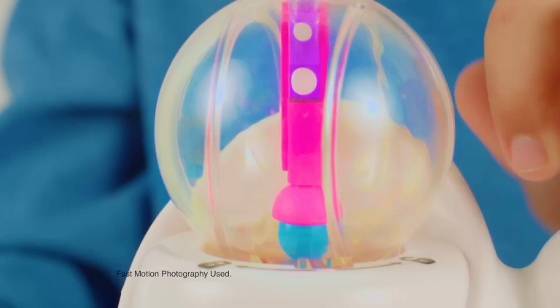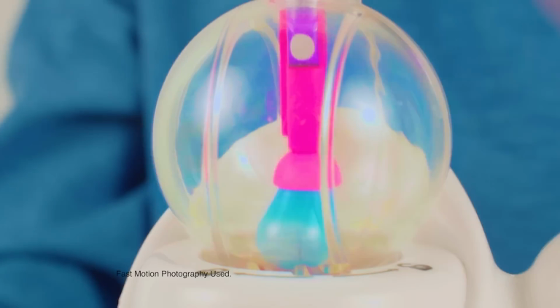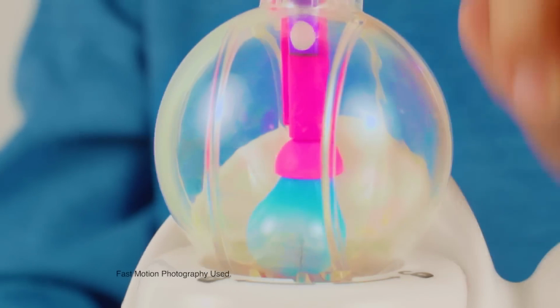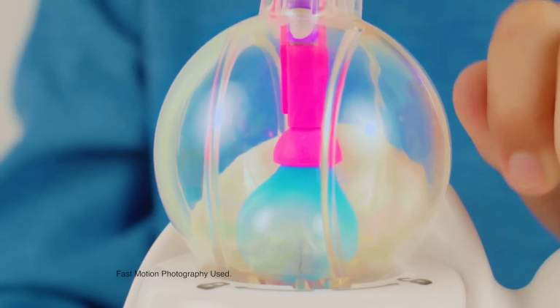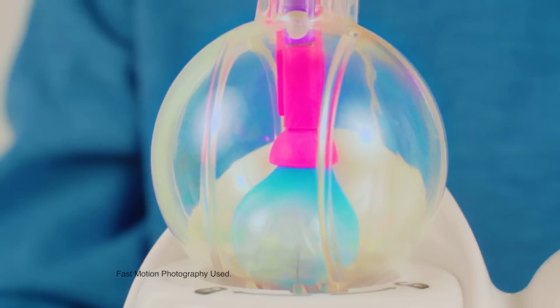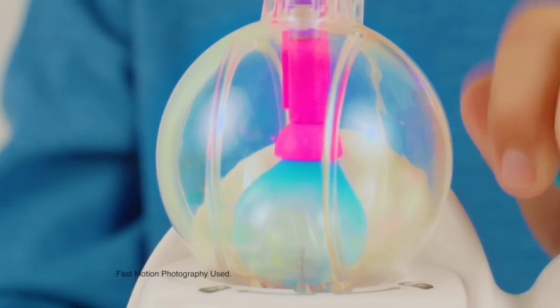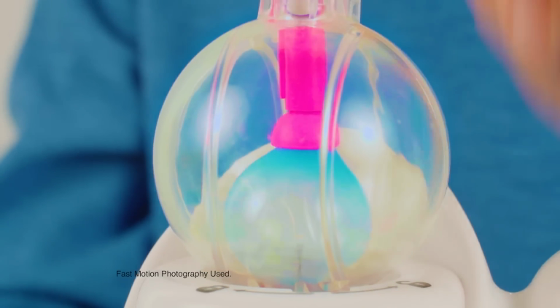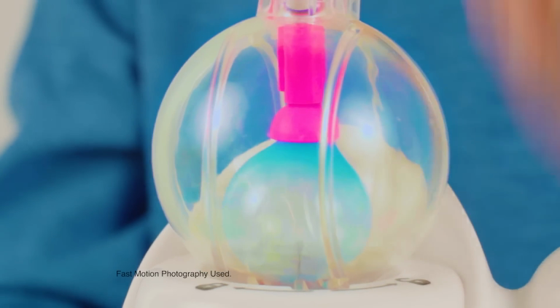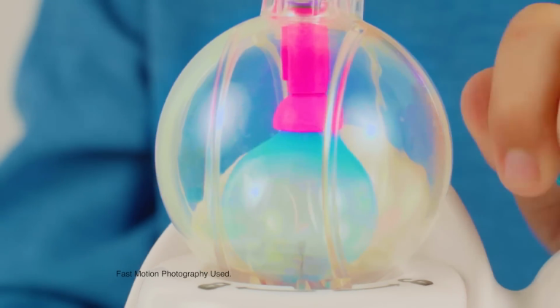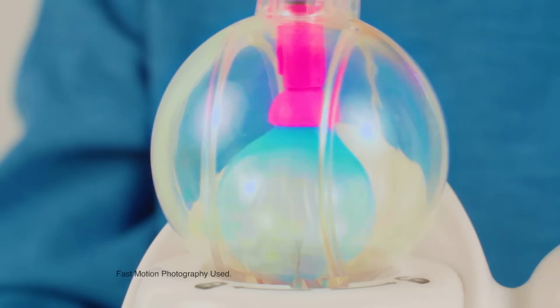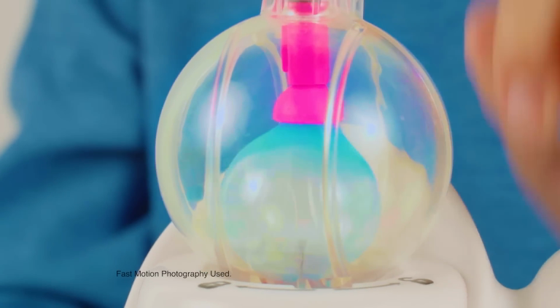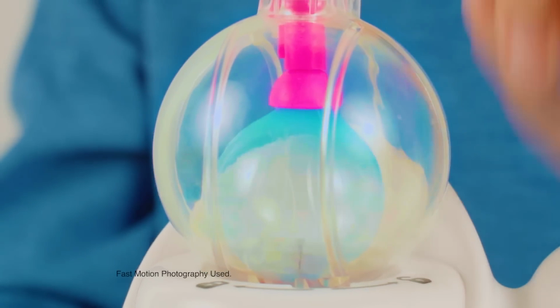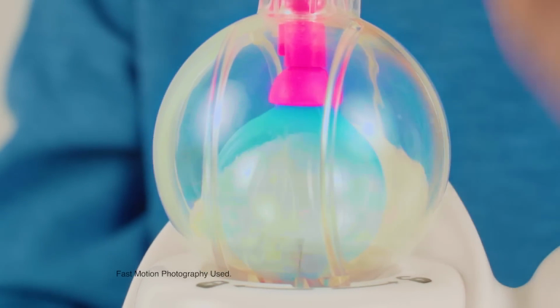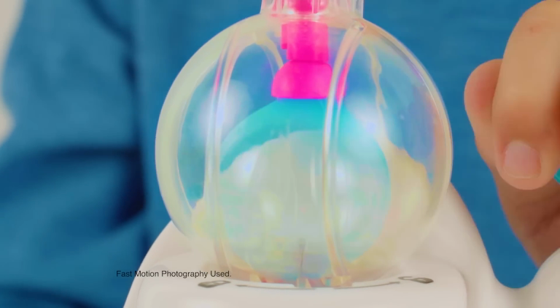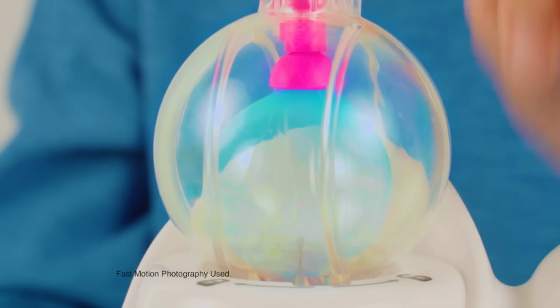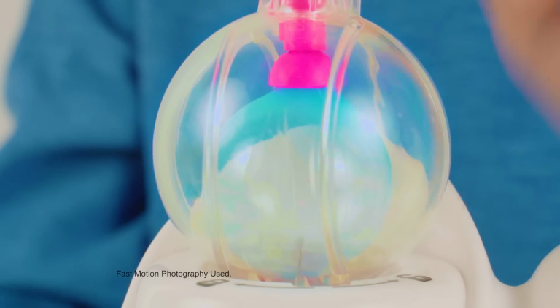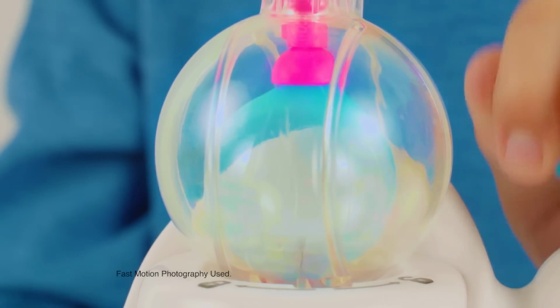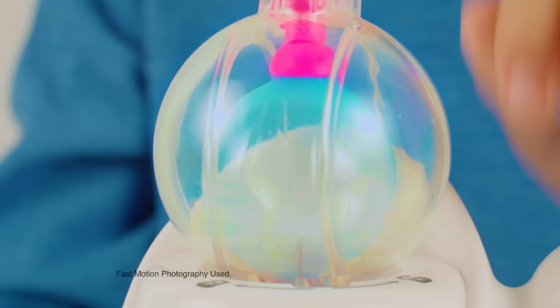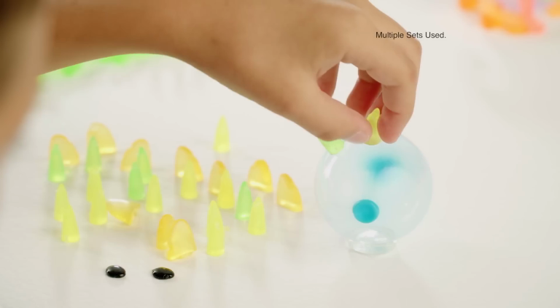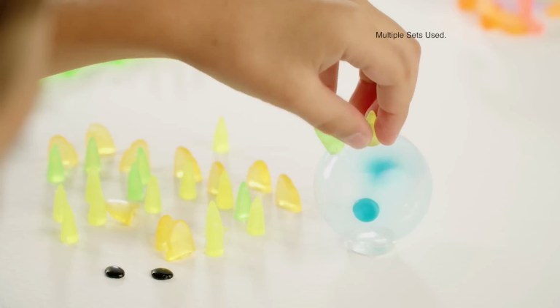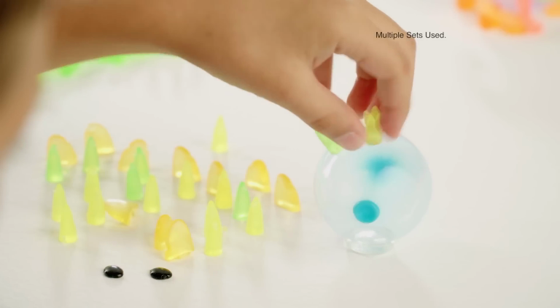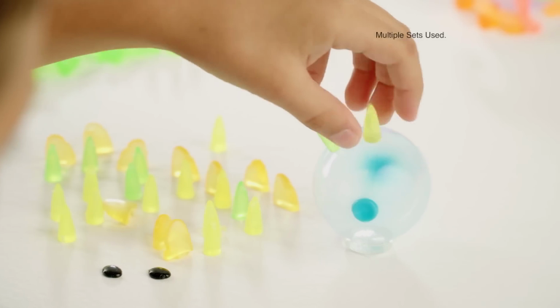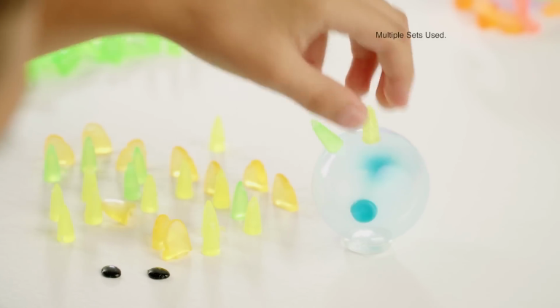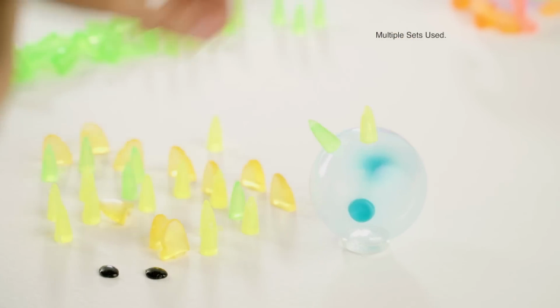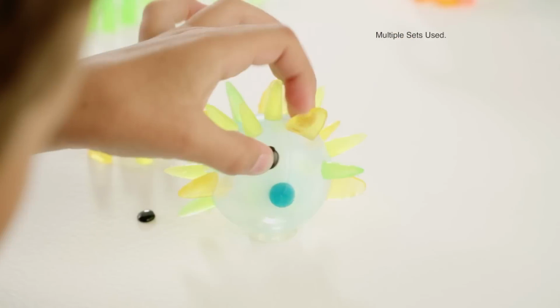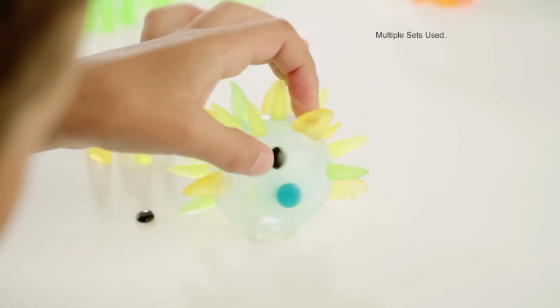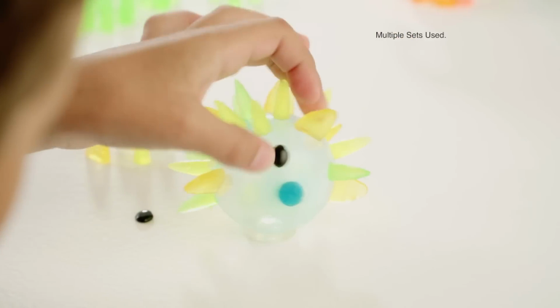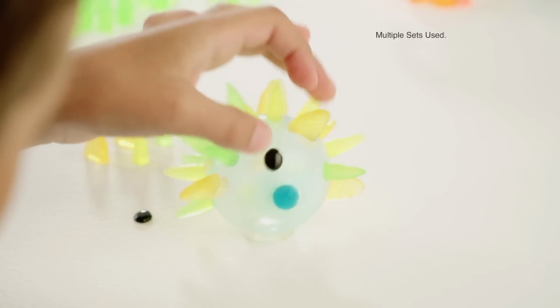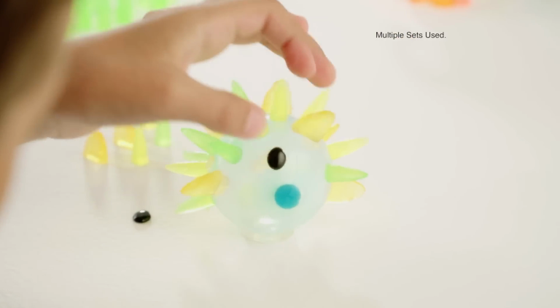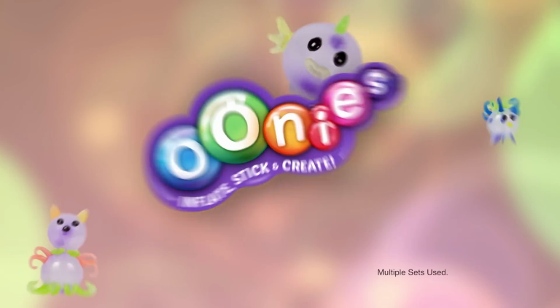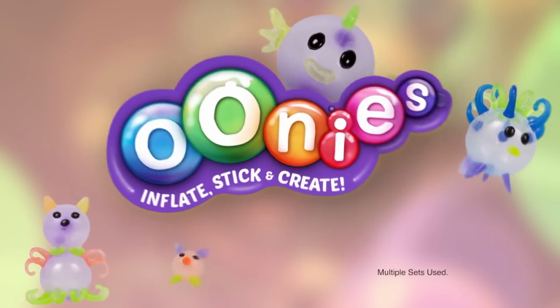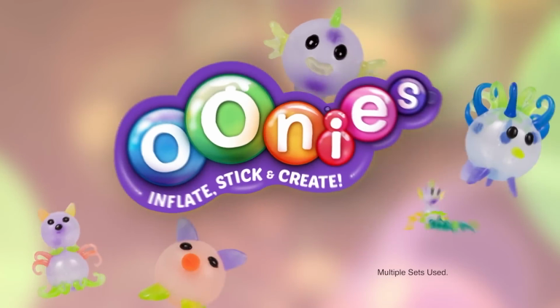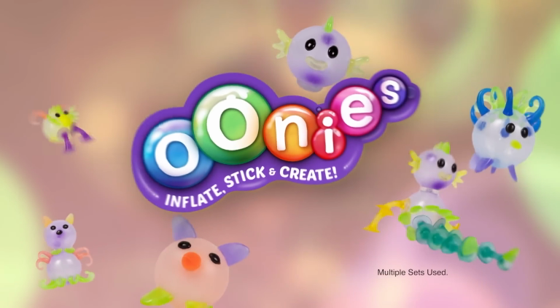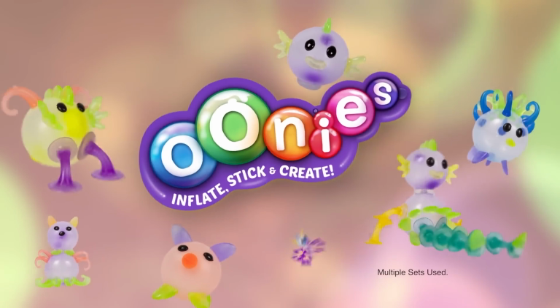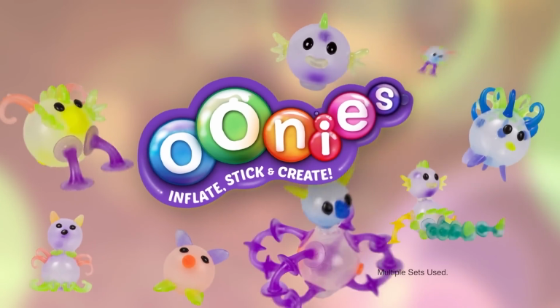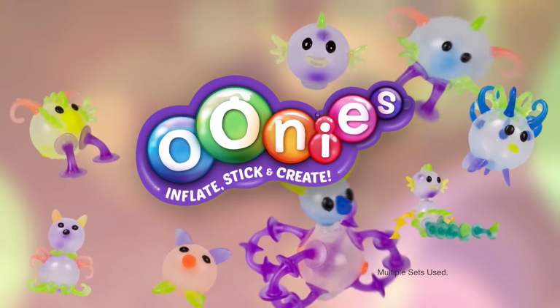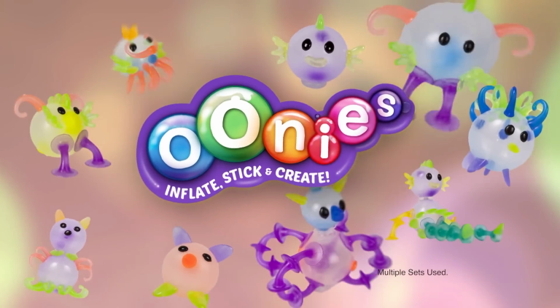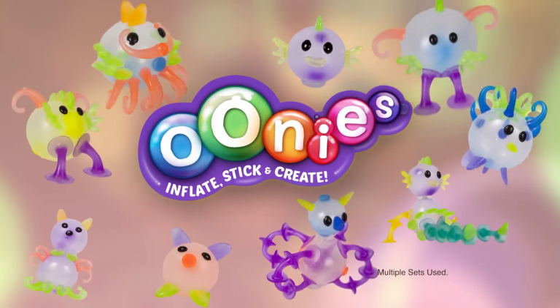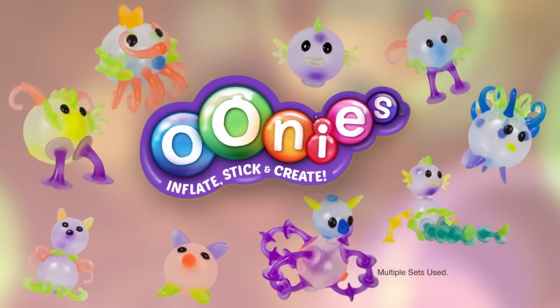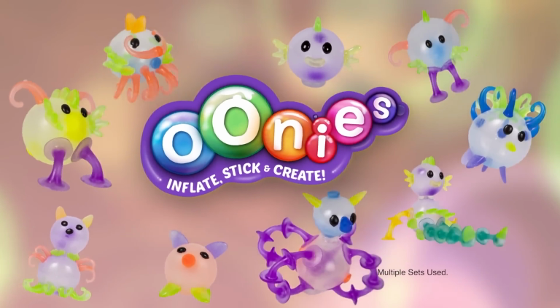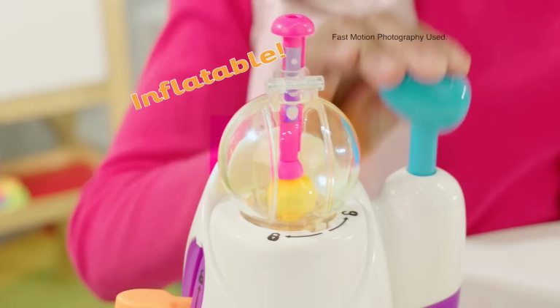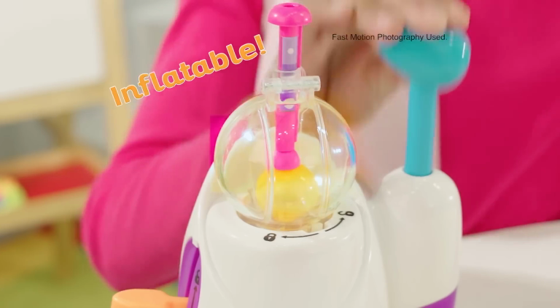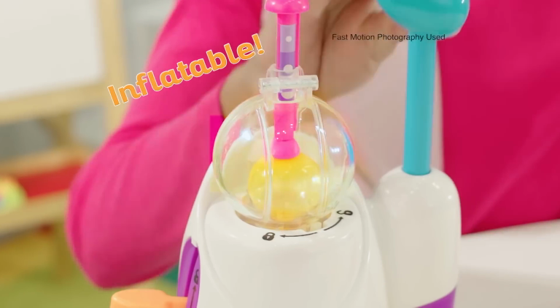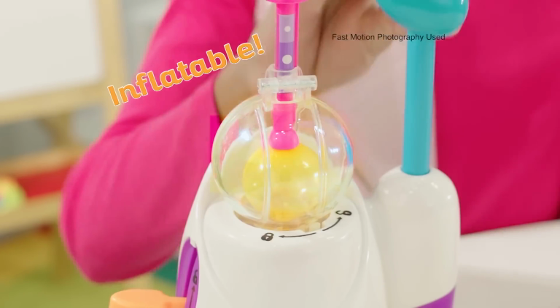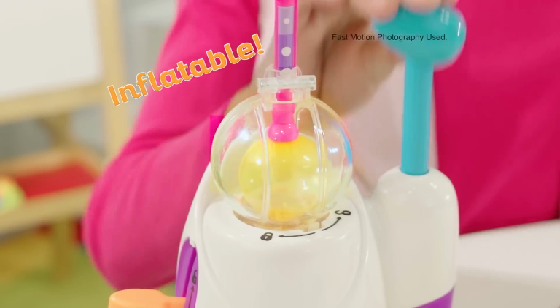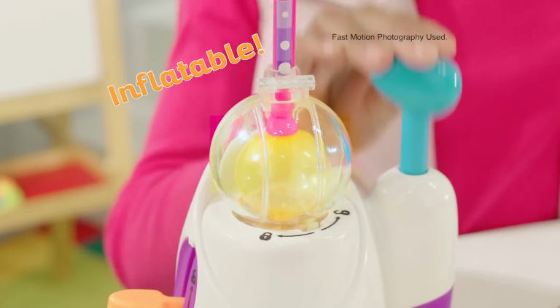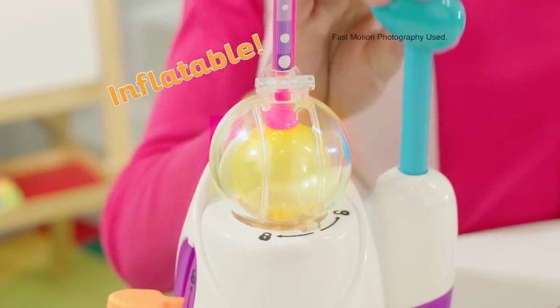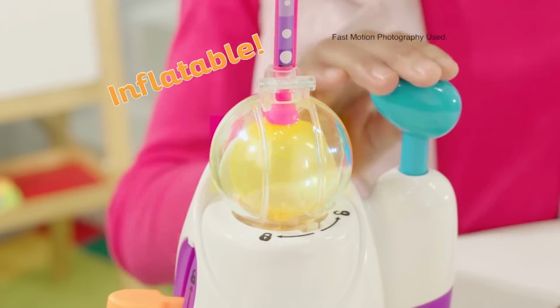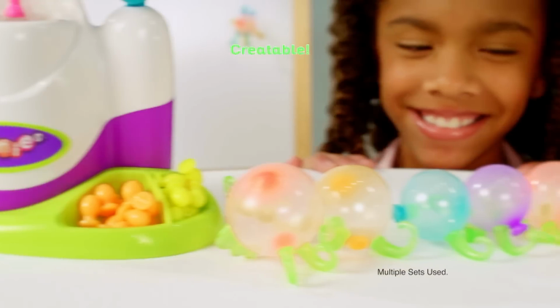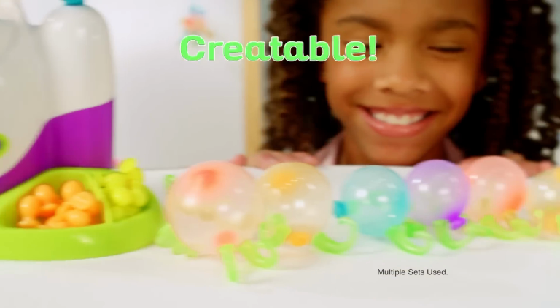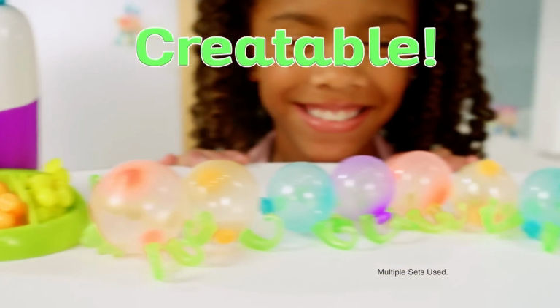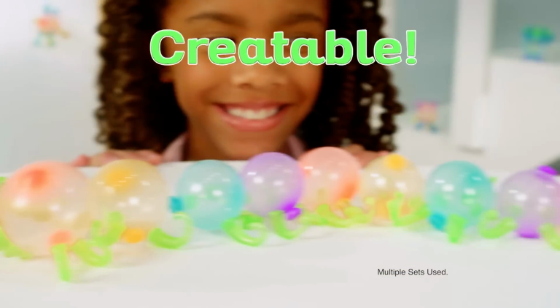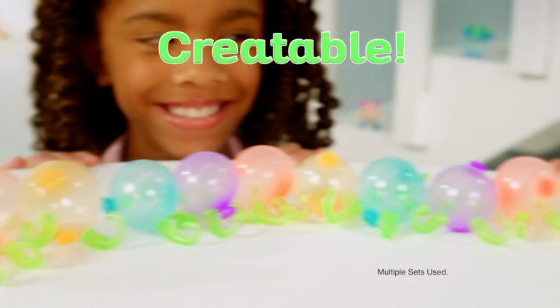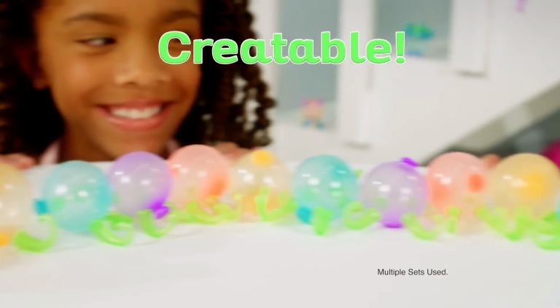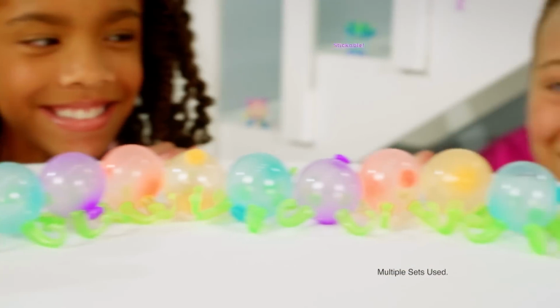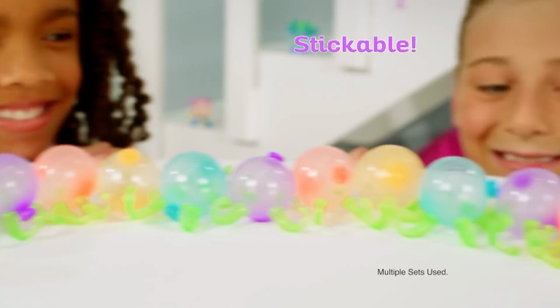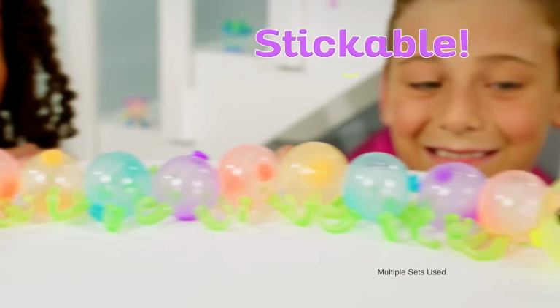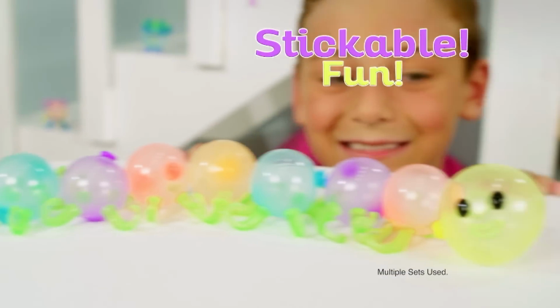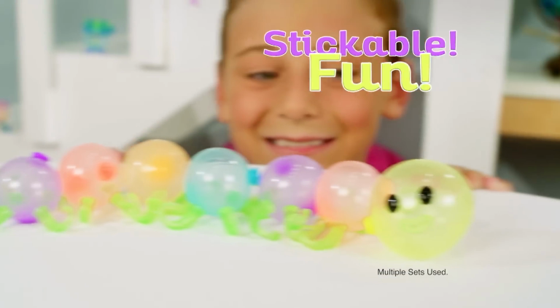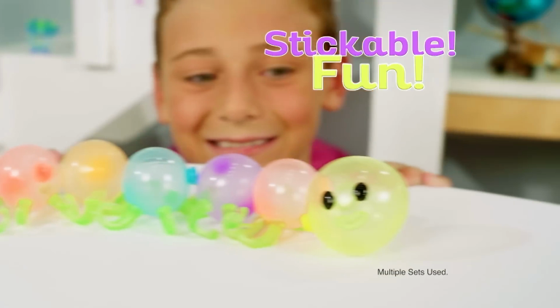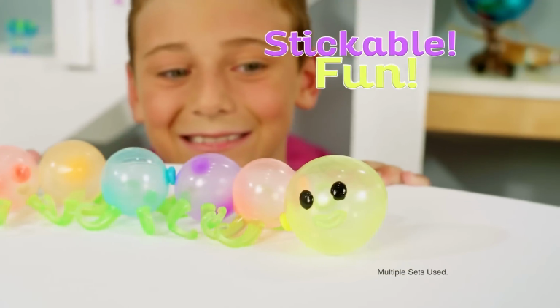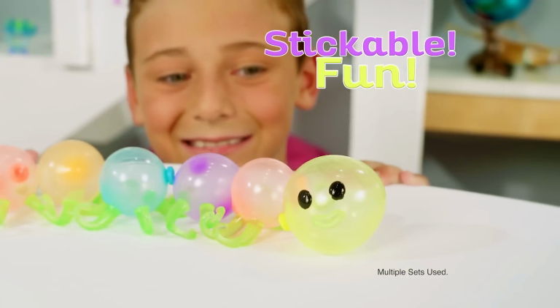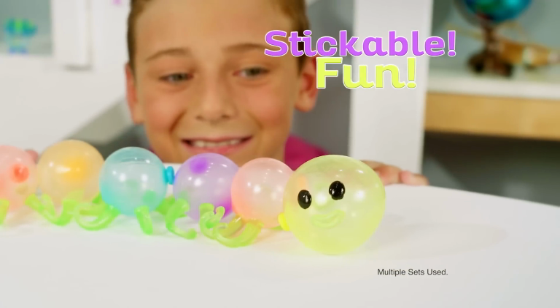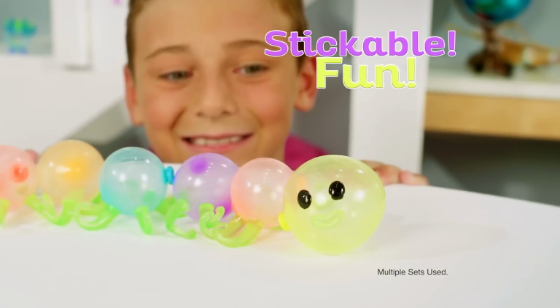What can you pump to inflate, then stick to create? Oonies! Inflatable, creatable, stickable fun!